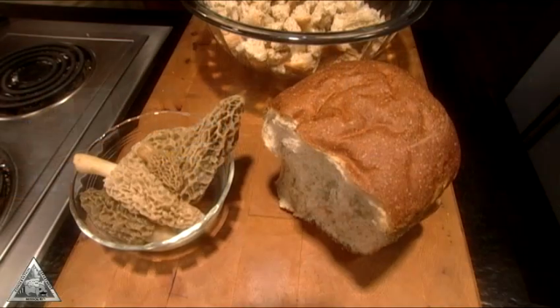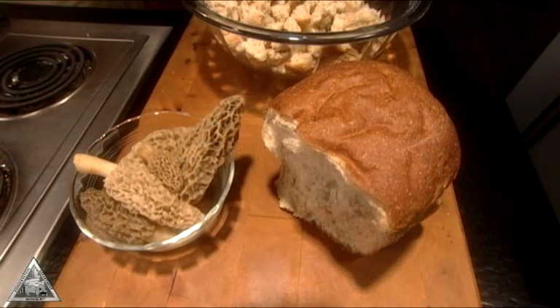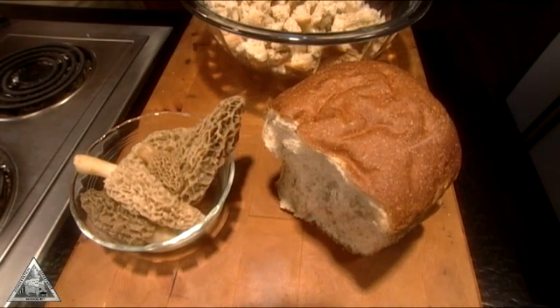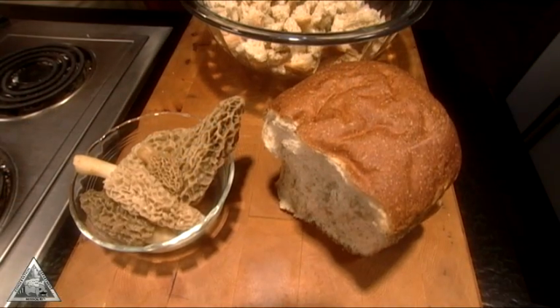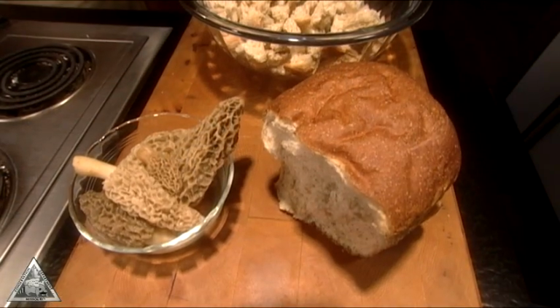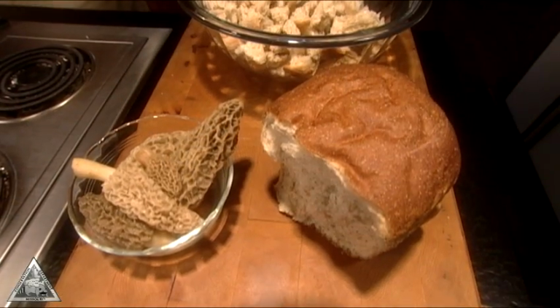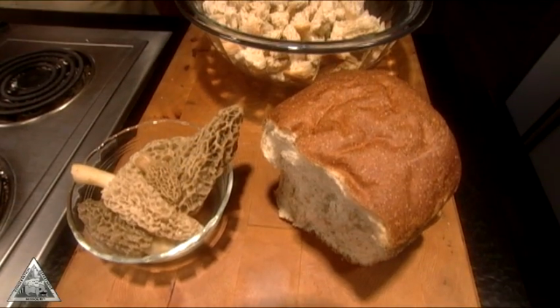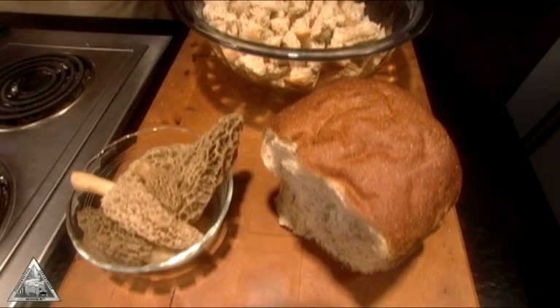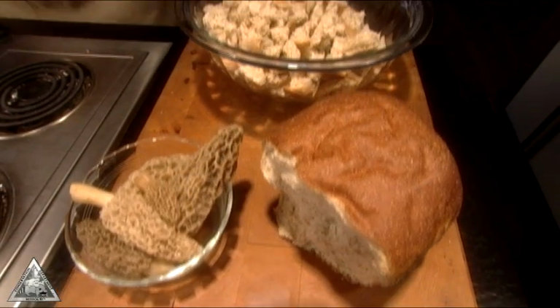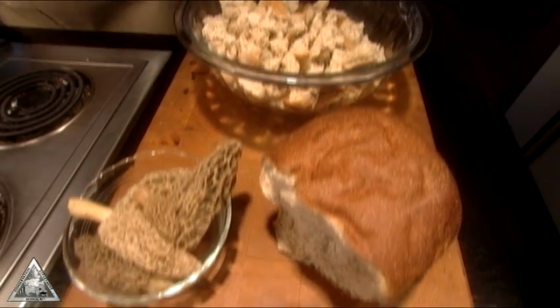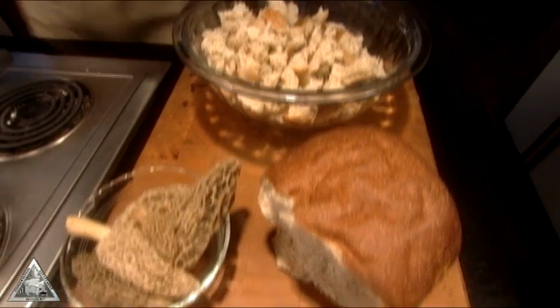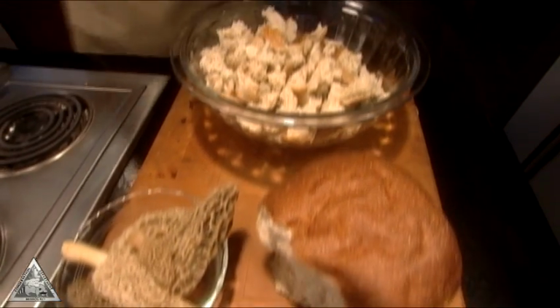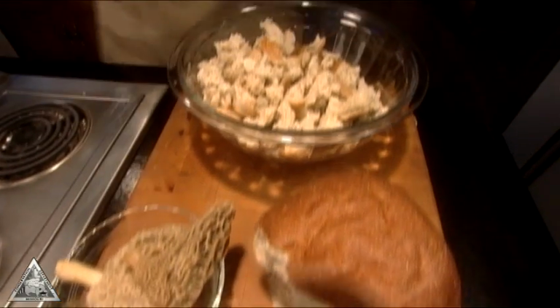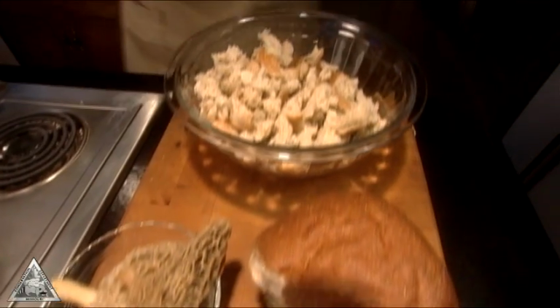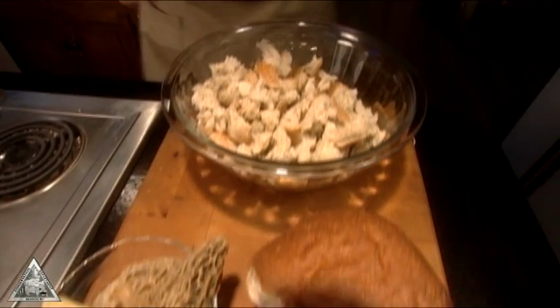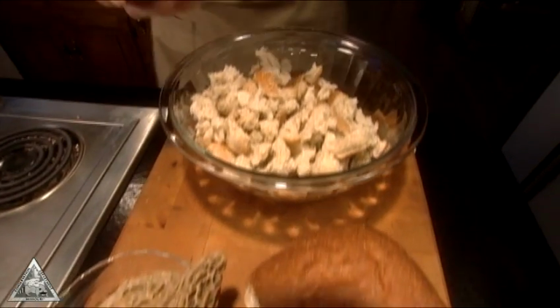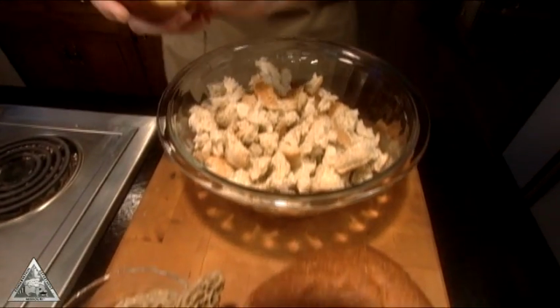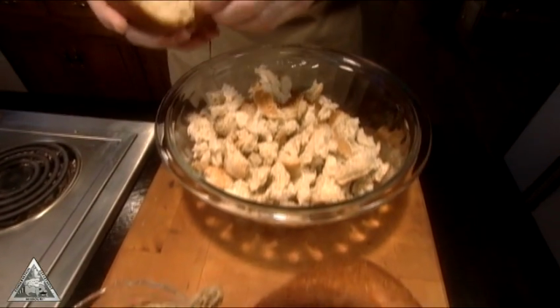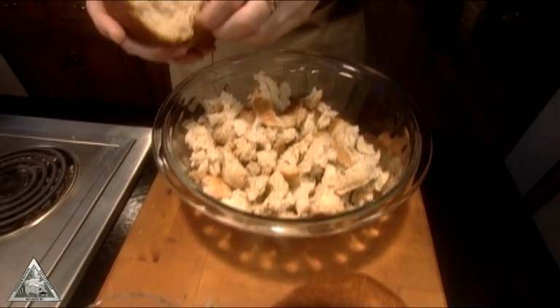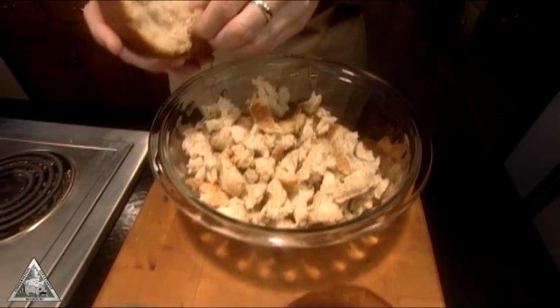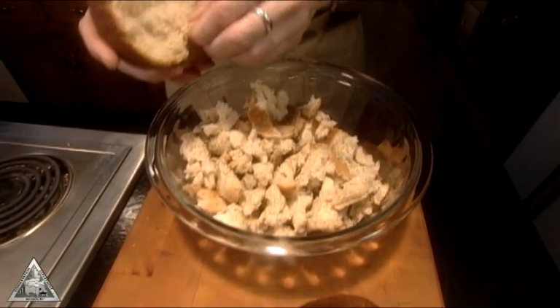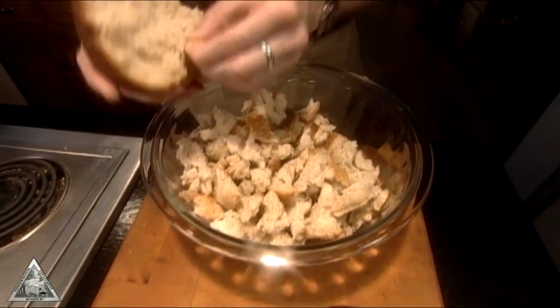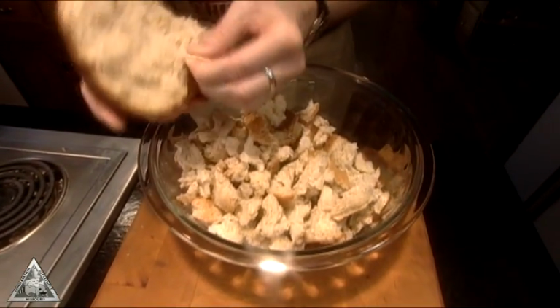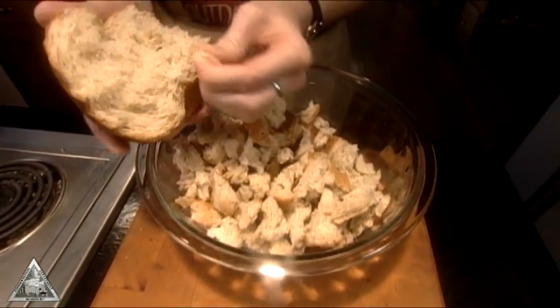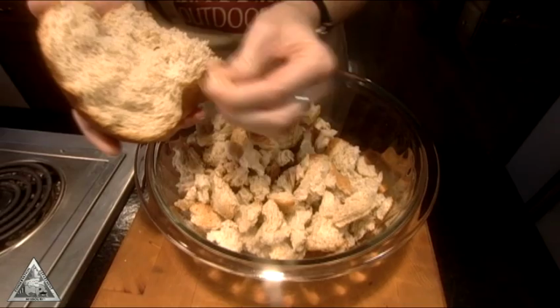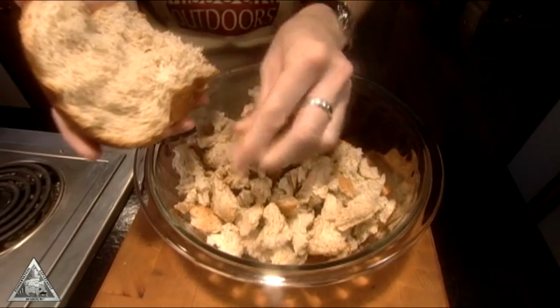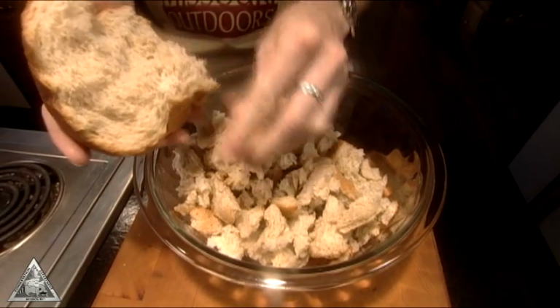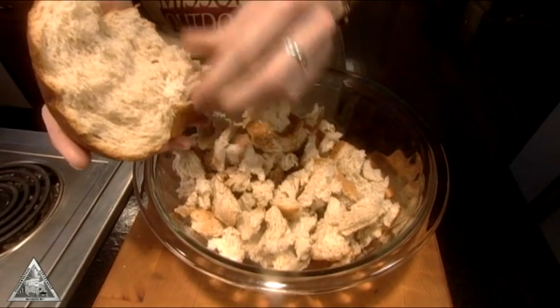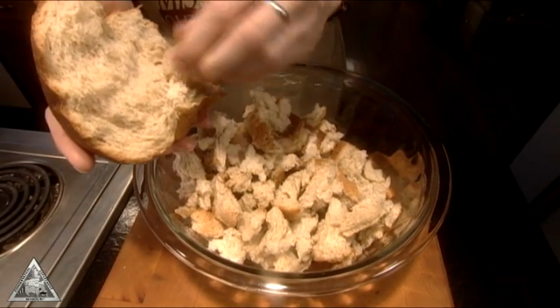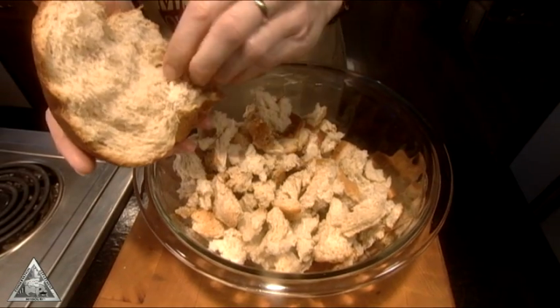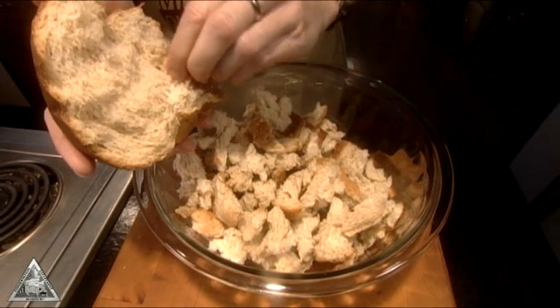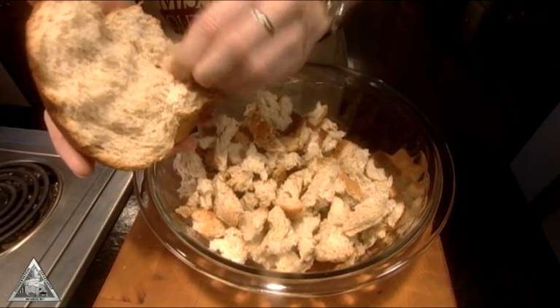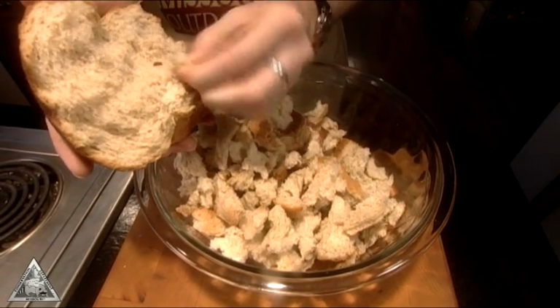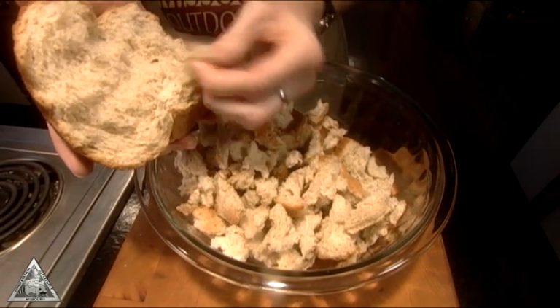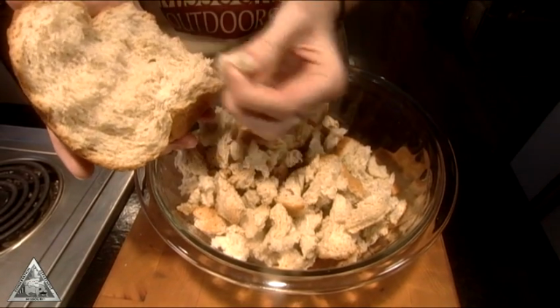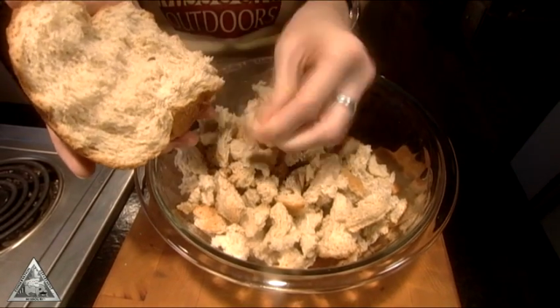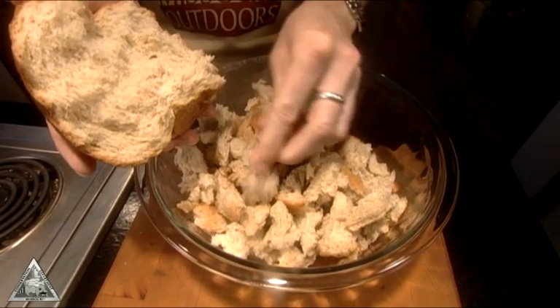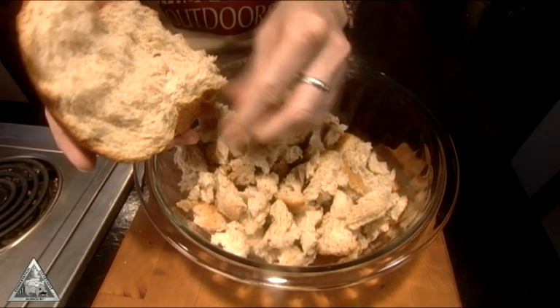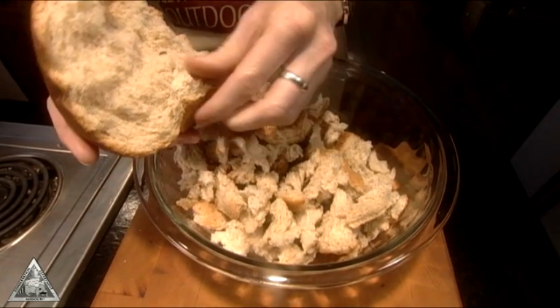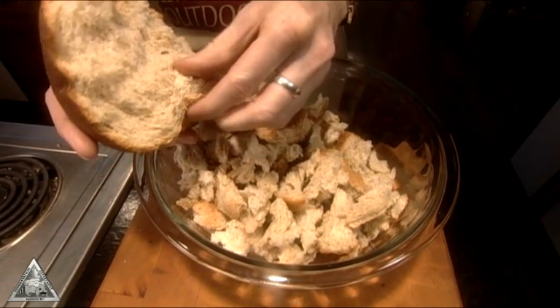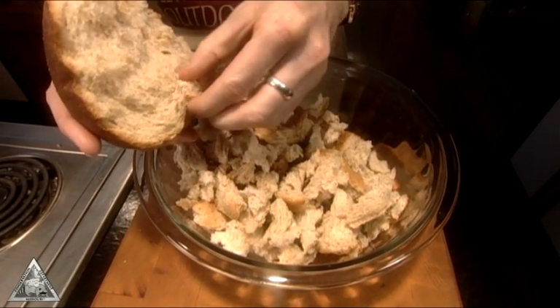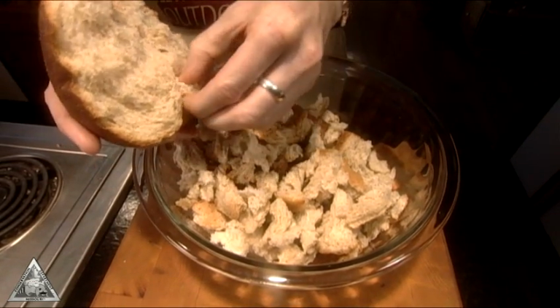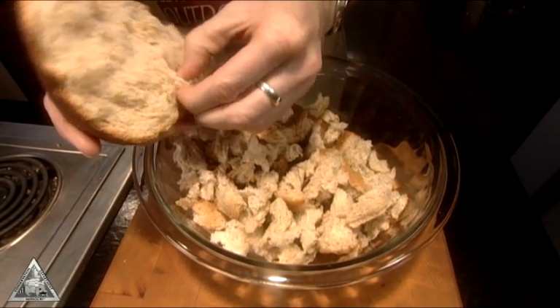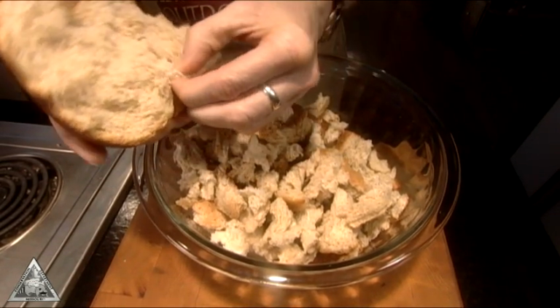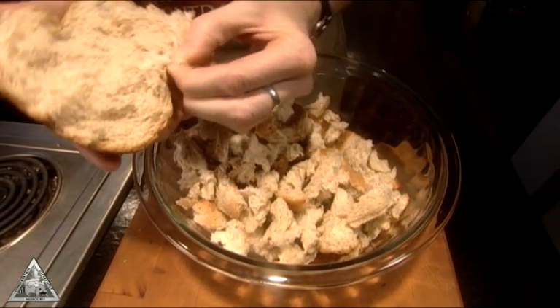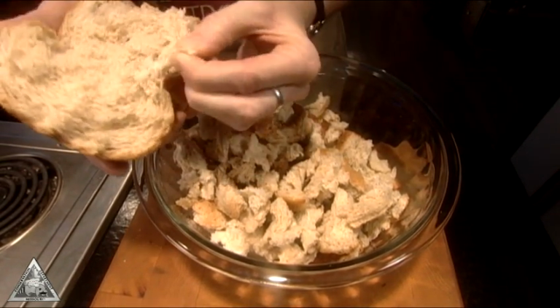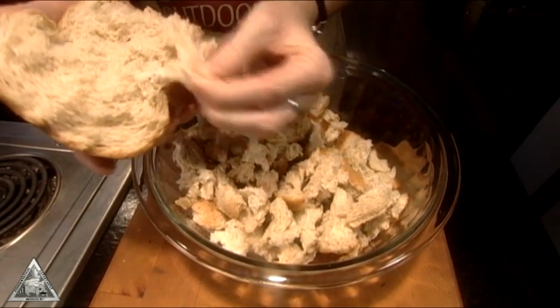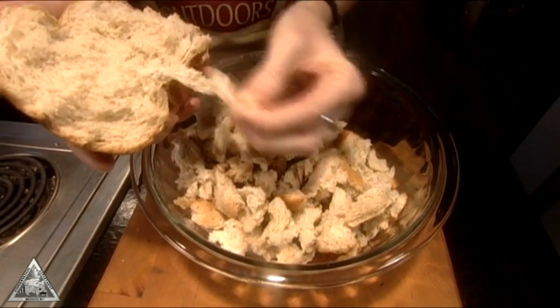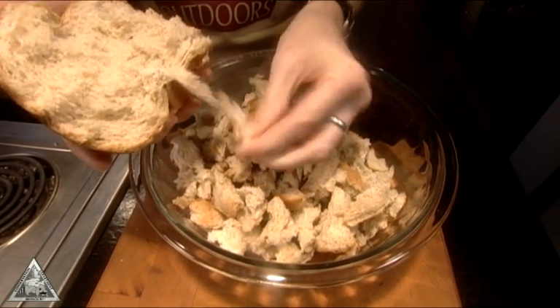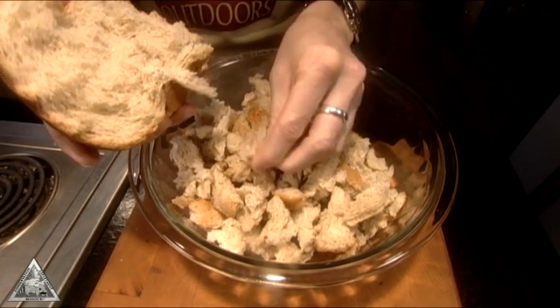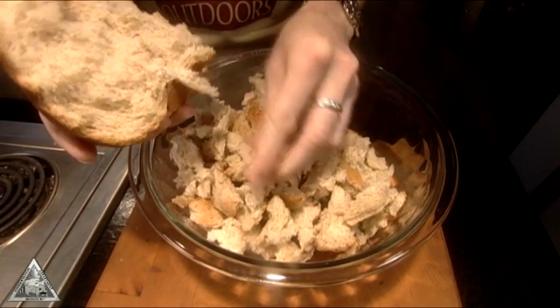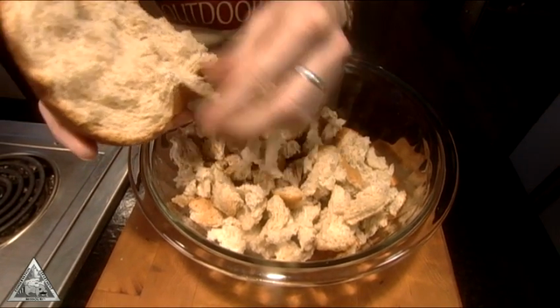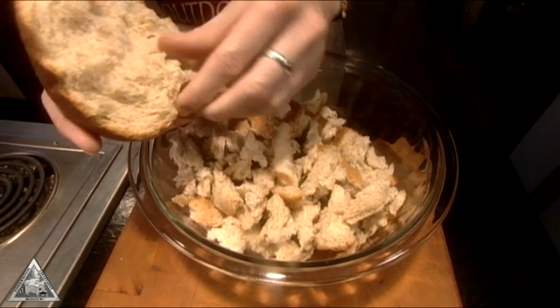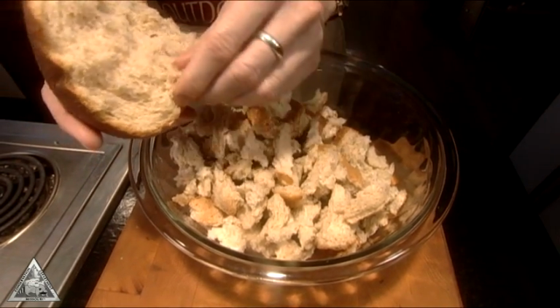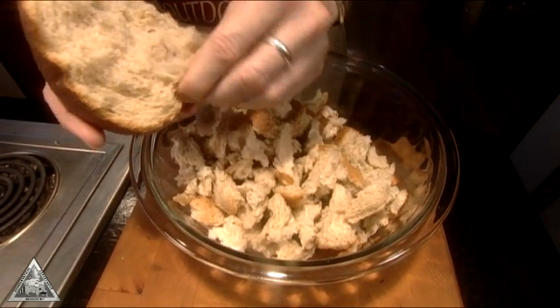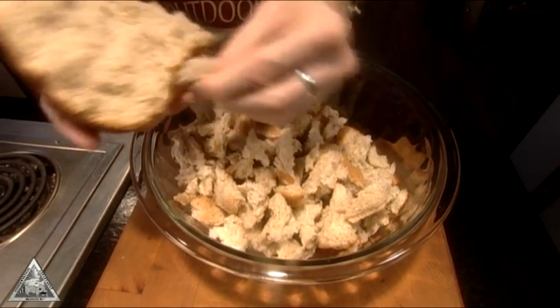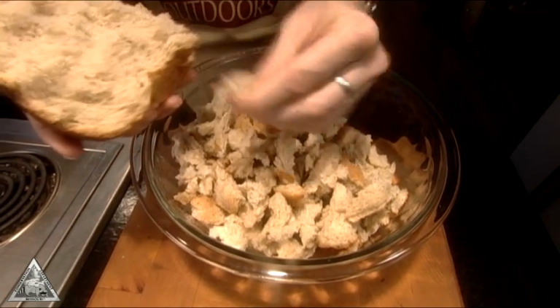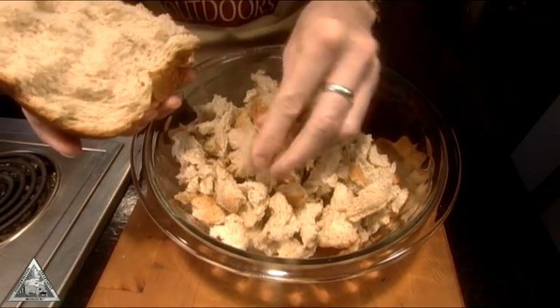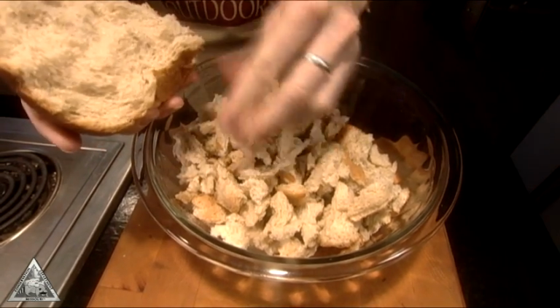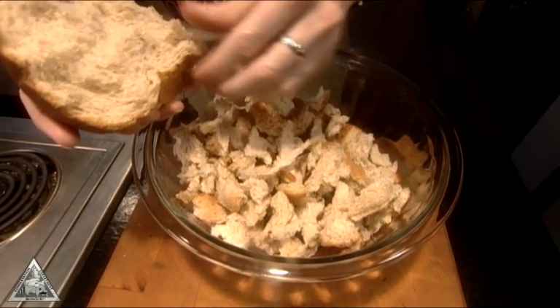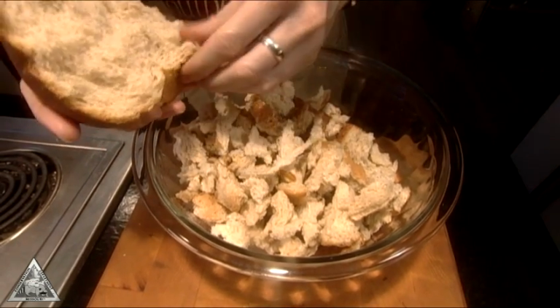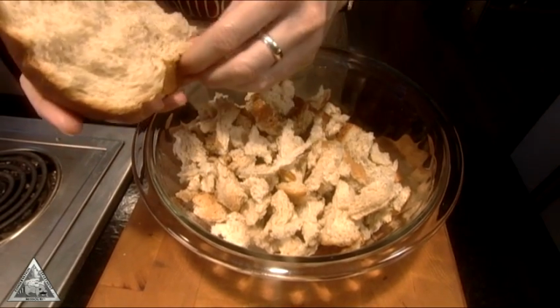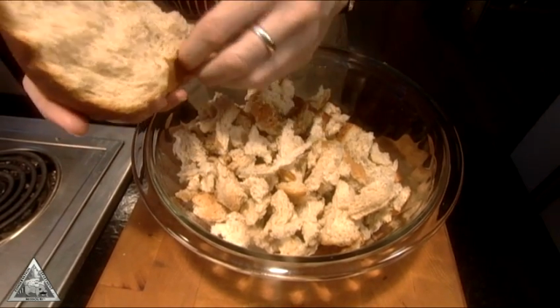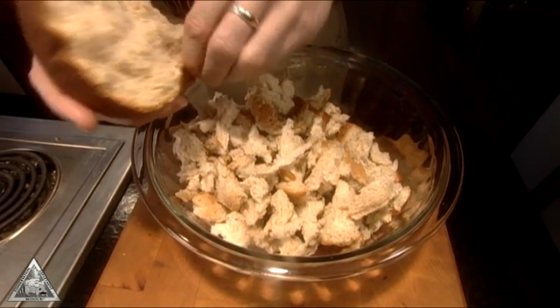Set bread out overnight to dry, then break it into small pieces. I prefer to use rolls or homemade bread.